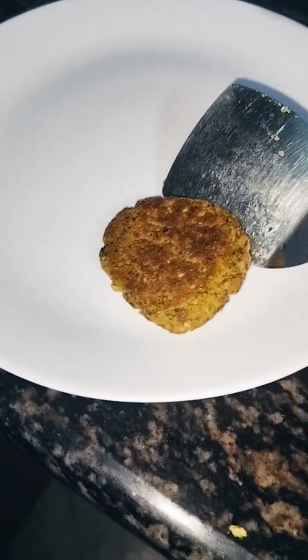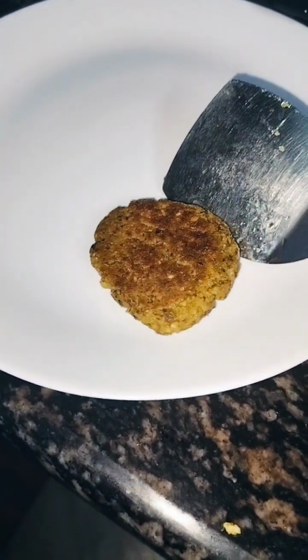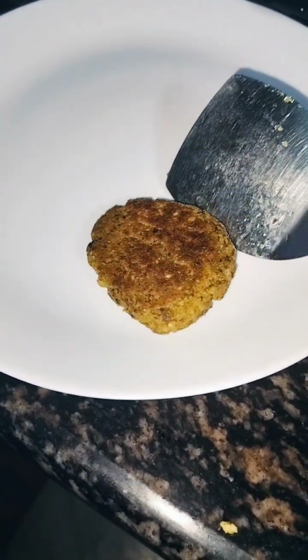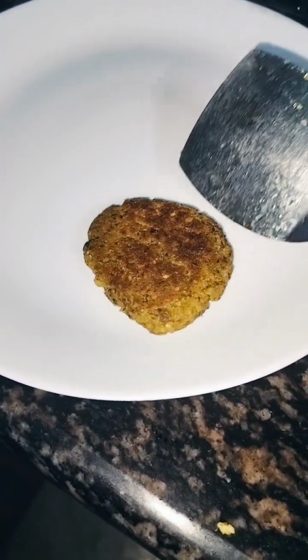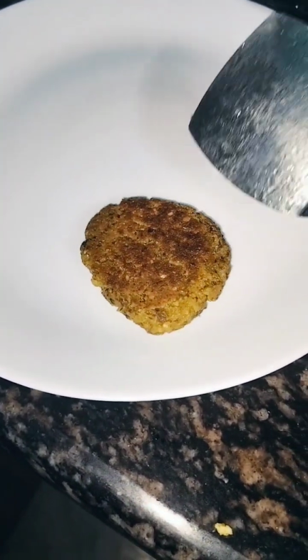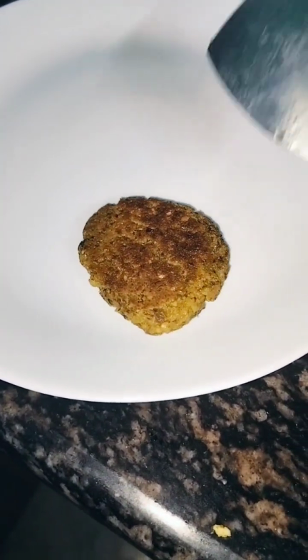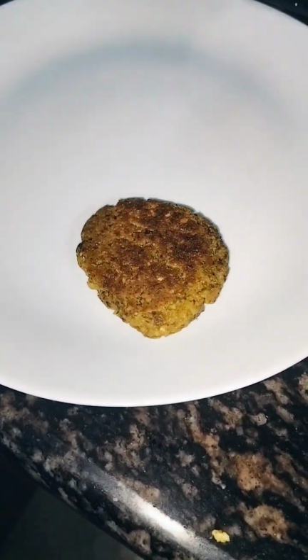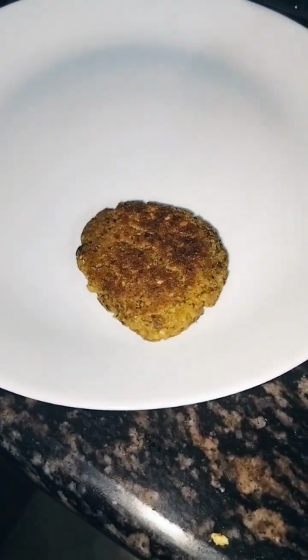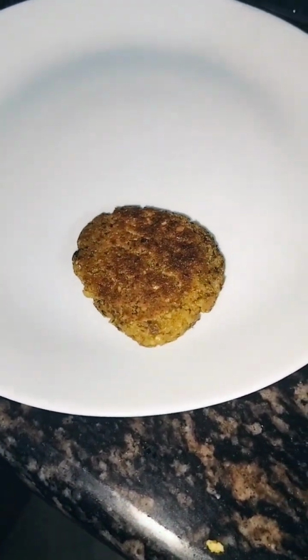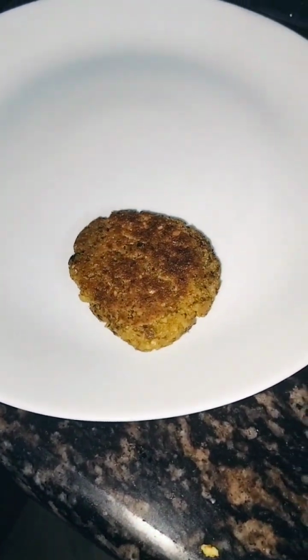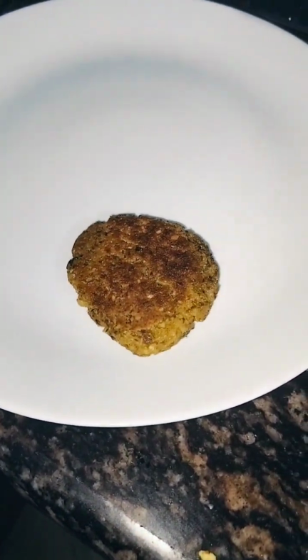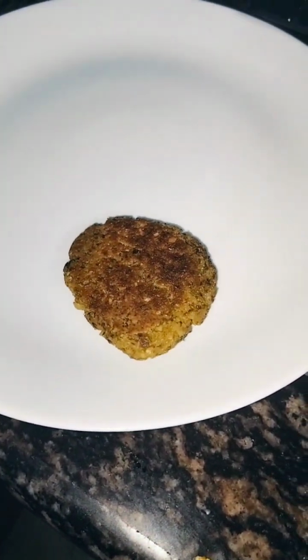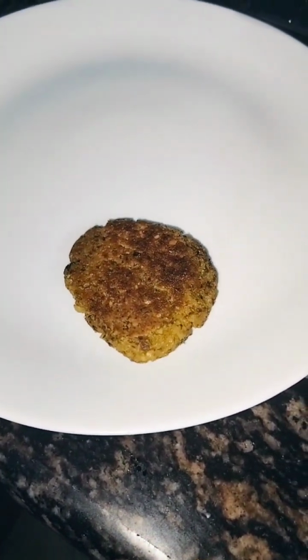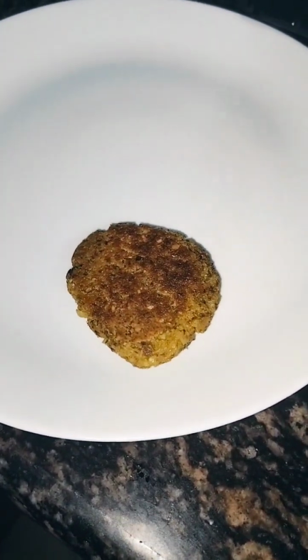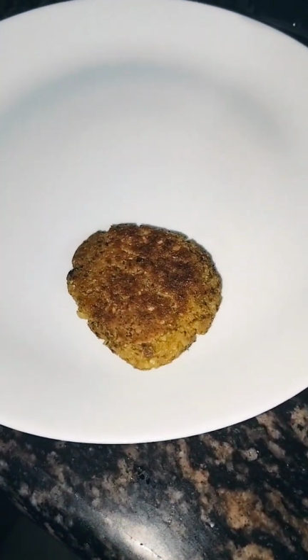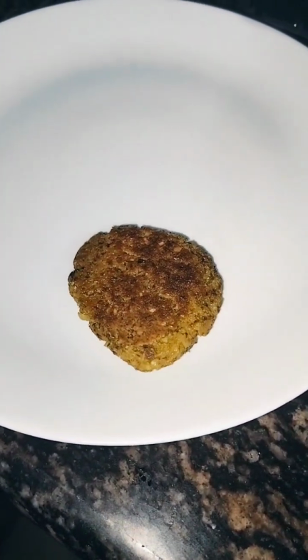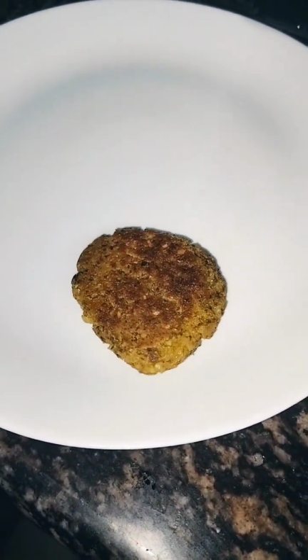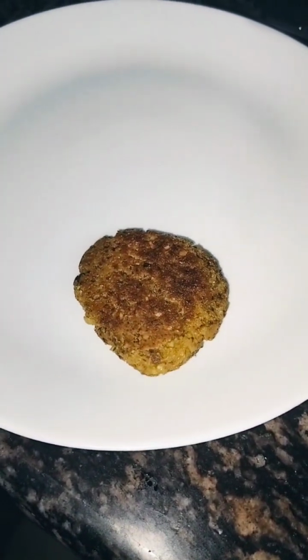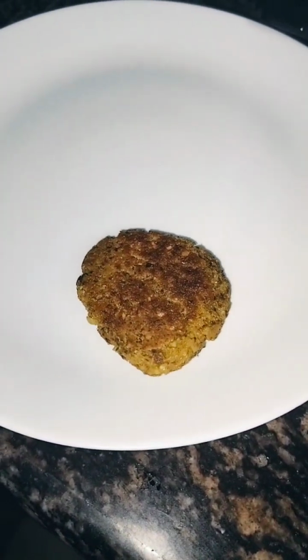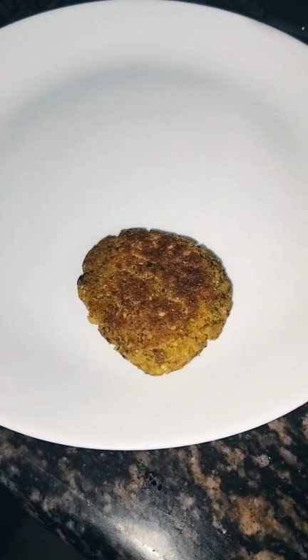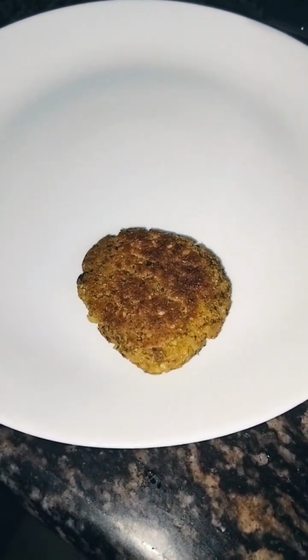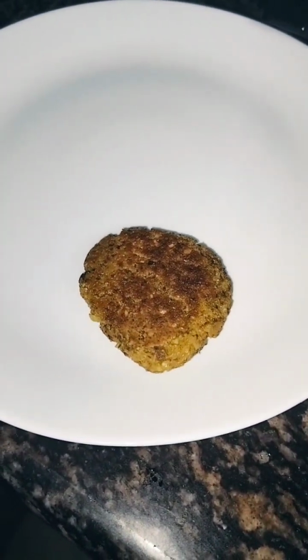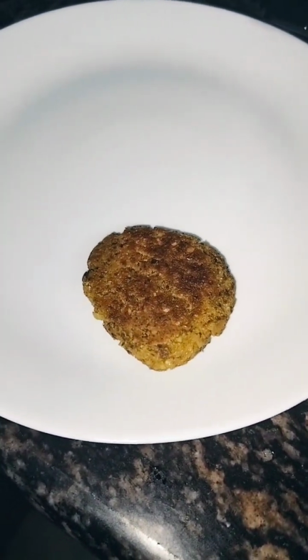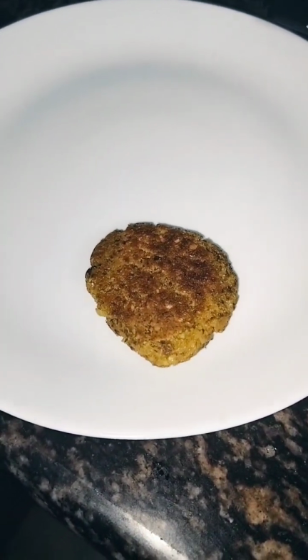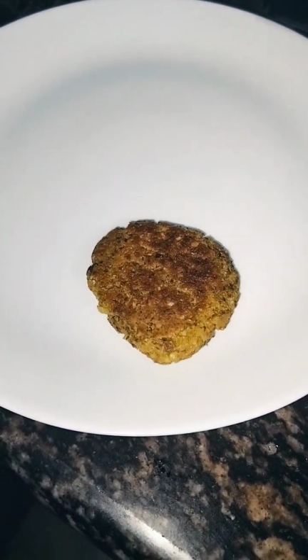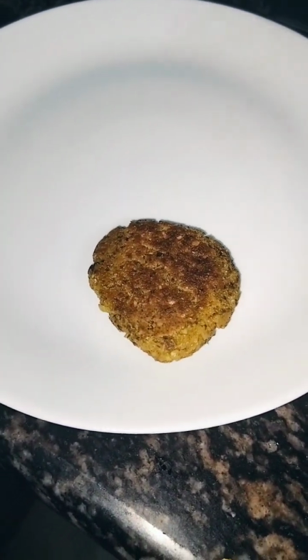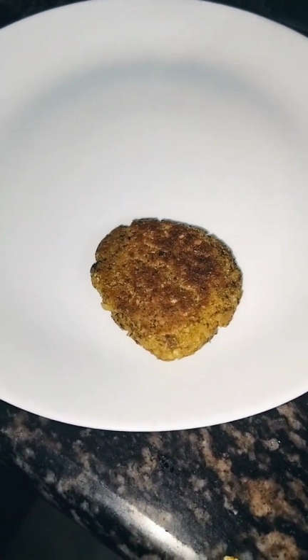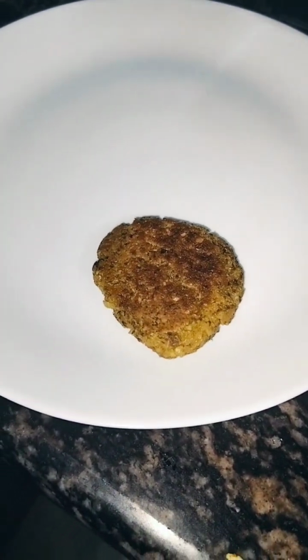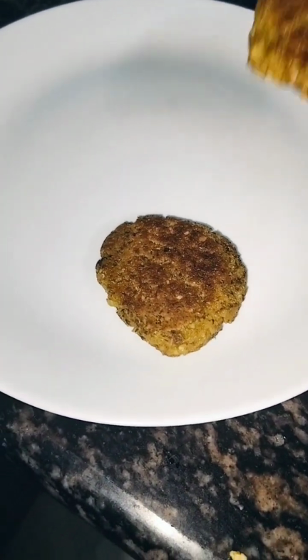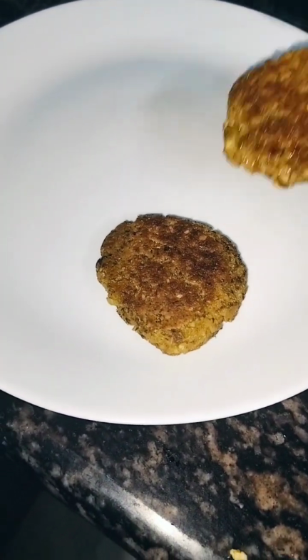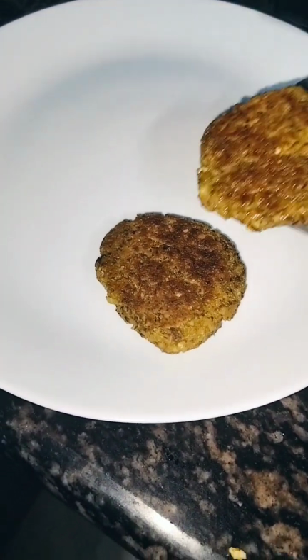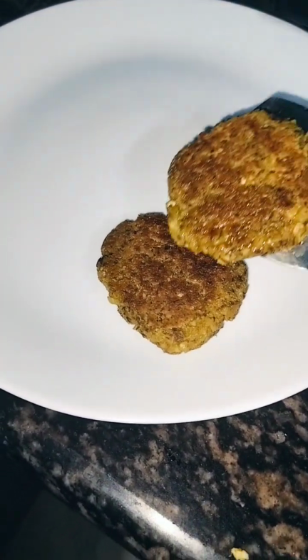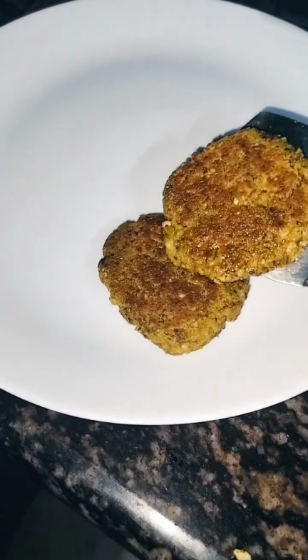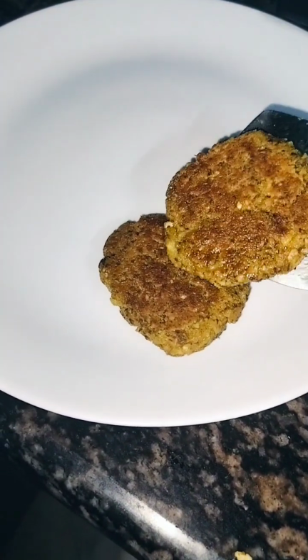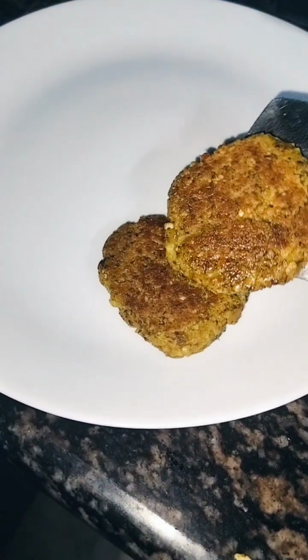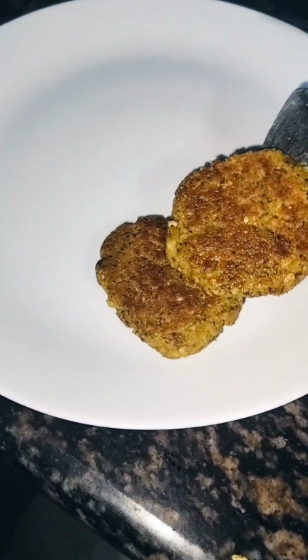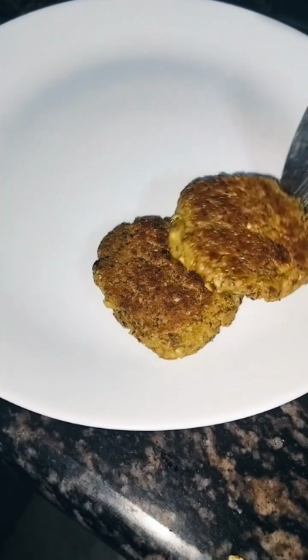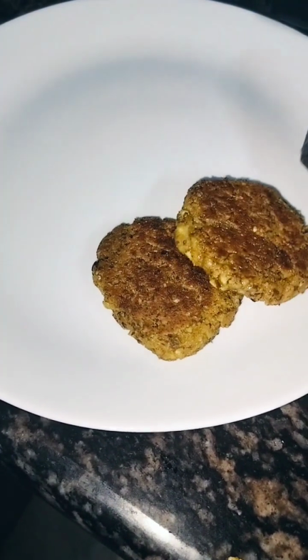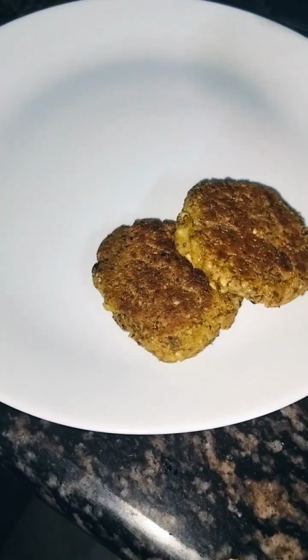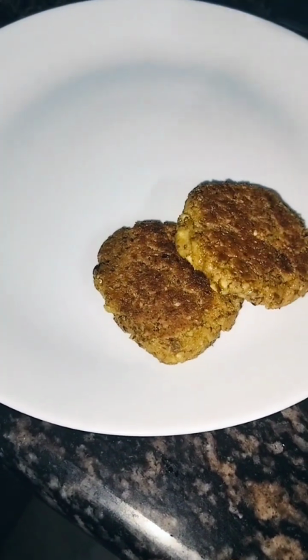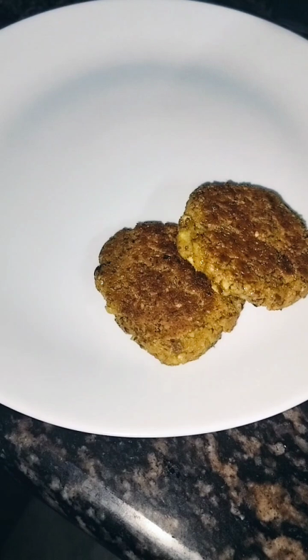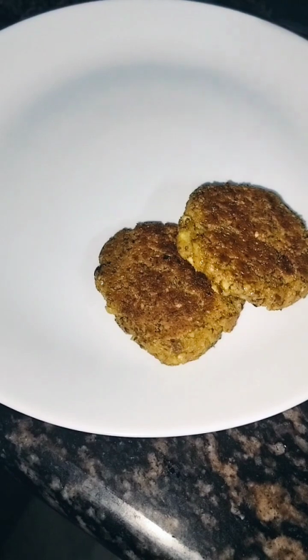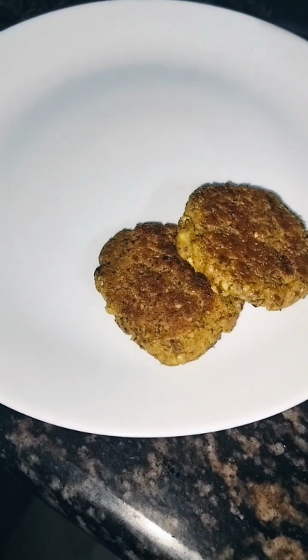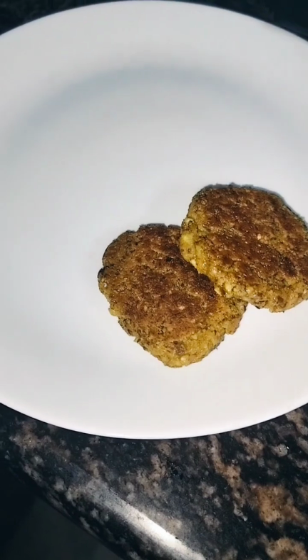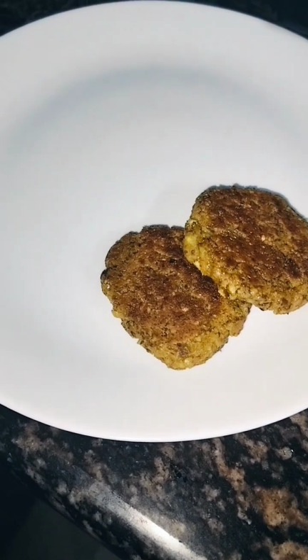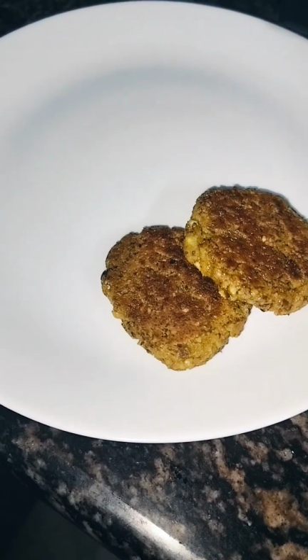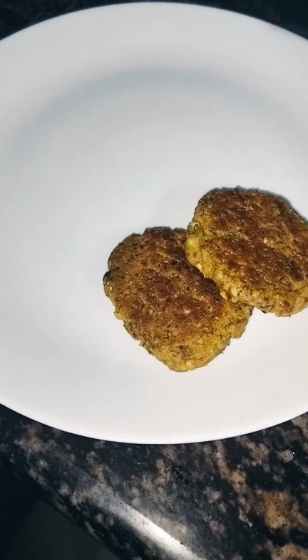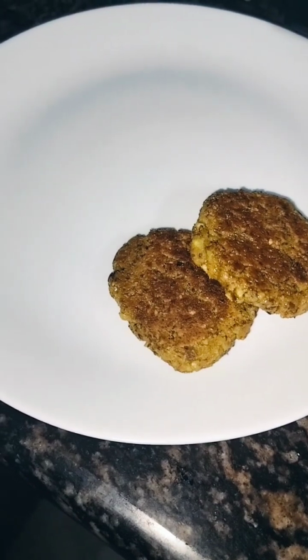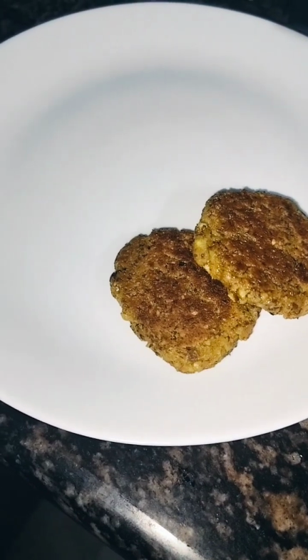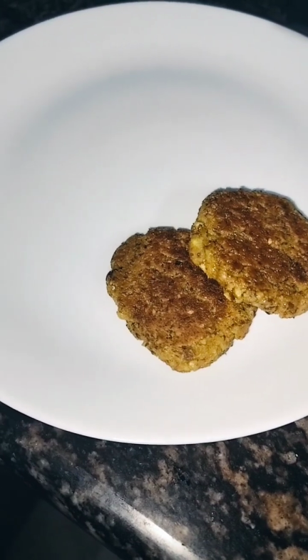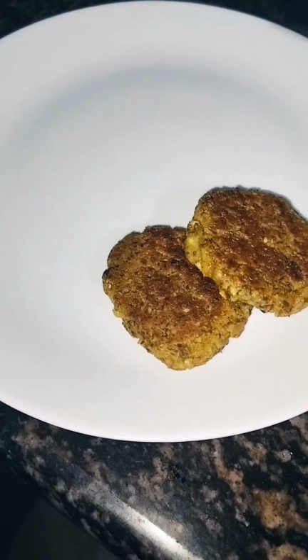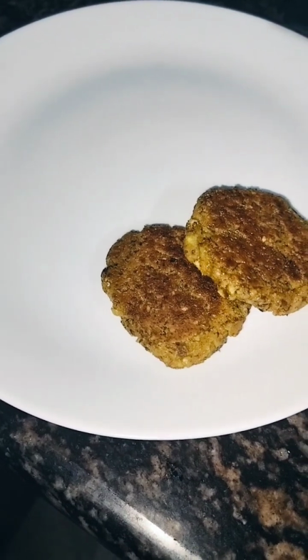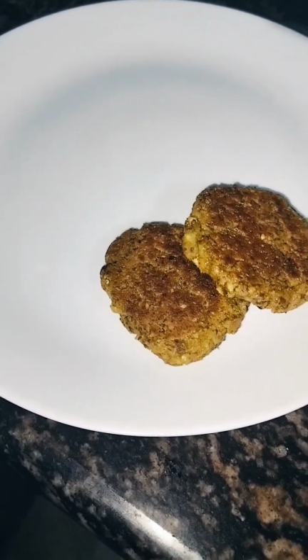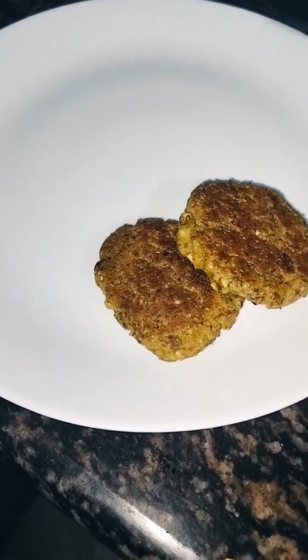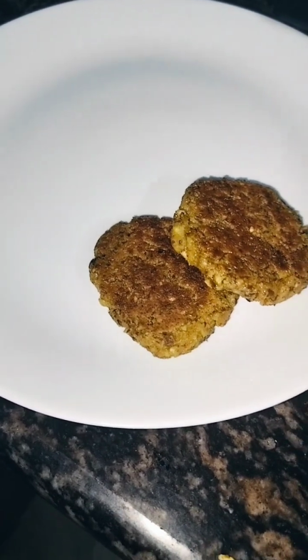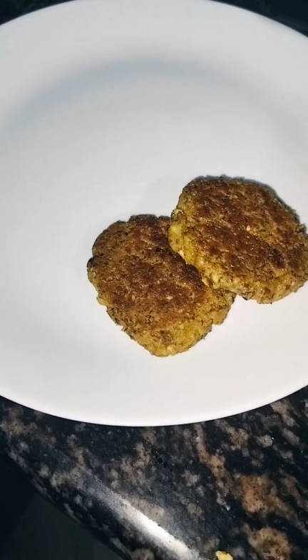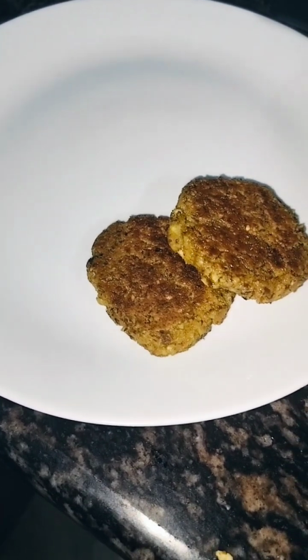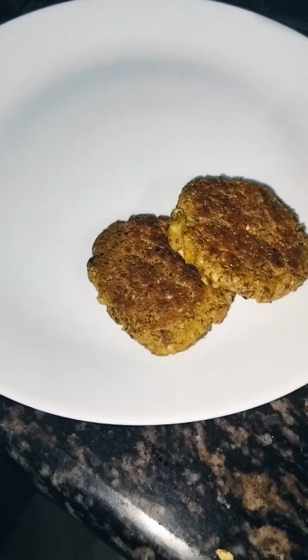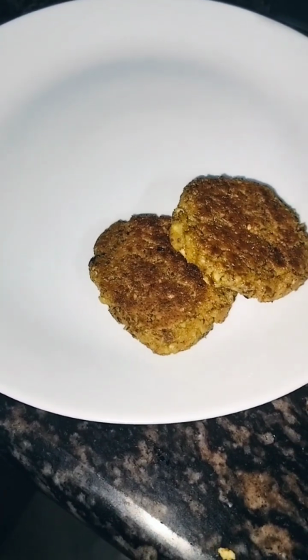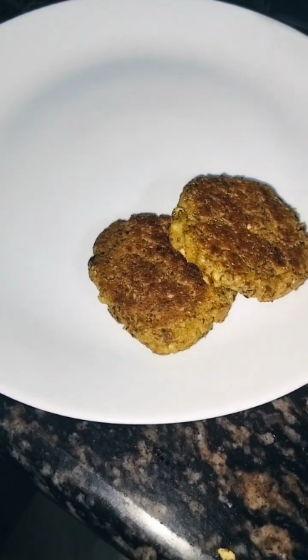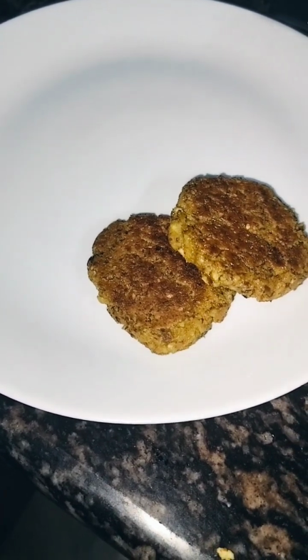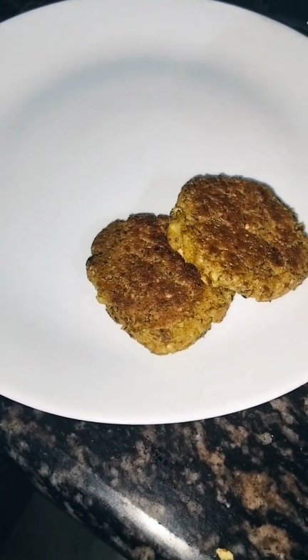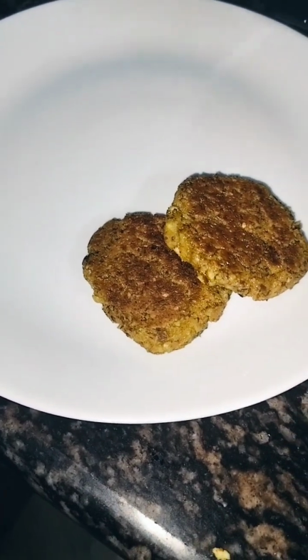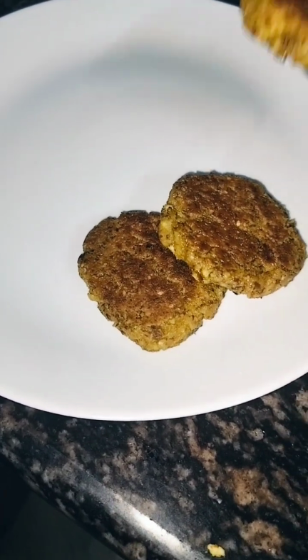Generally, this thing will be cooked. Now the recipe will be ready. We are going to be soft, so guys, it is very healthy.